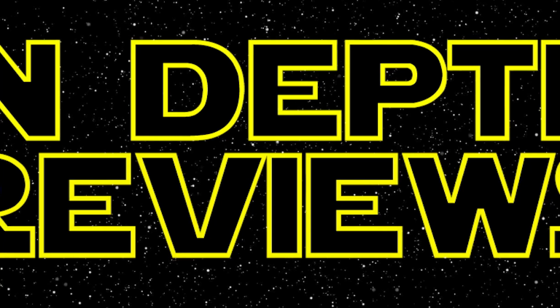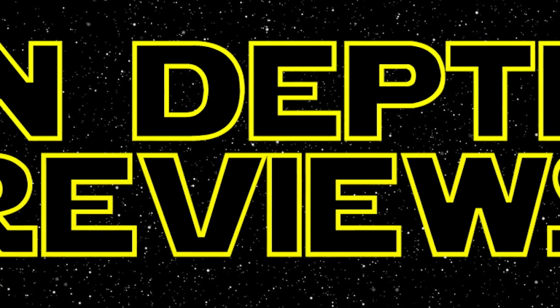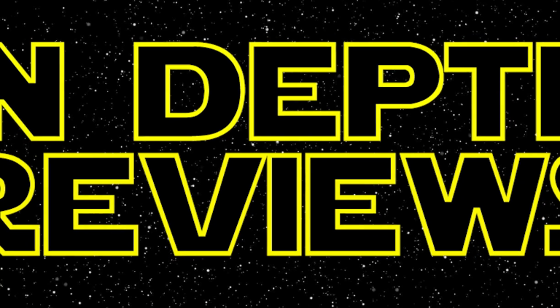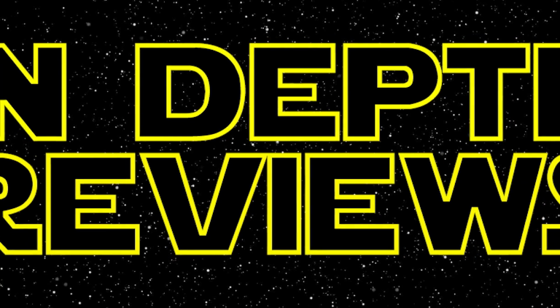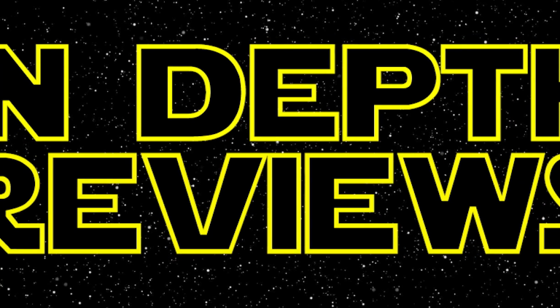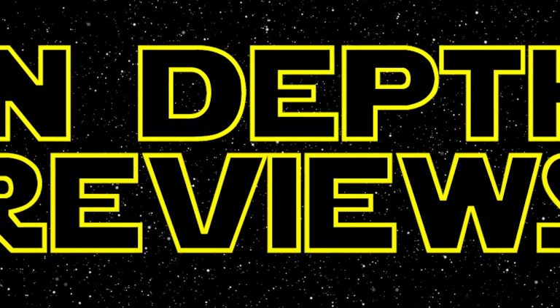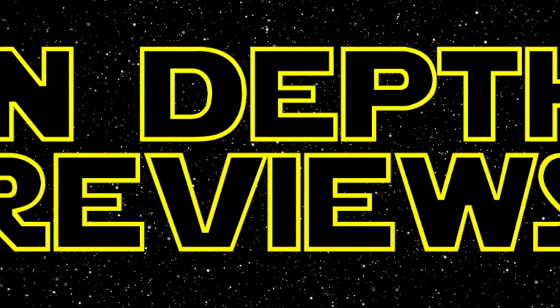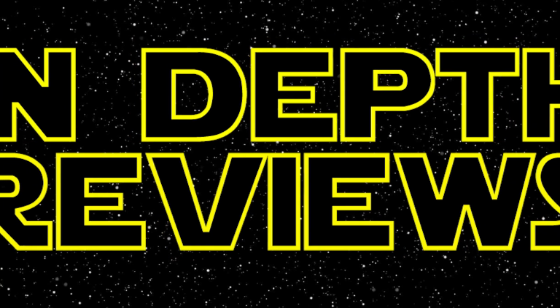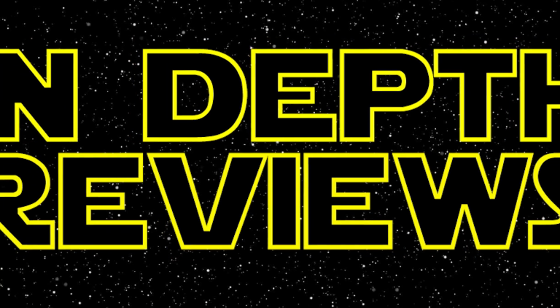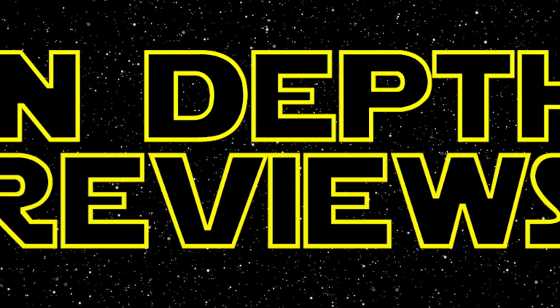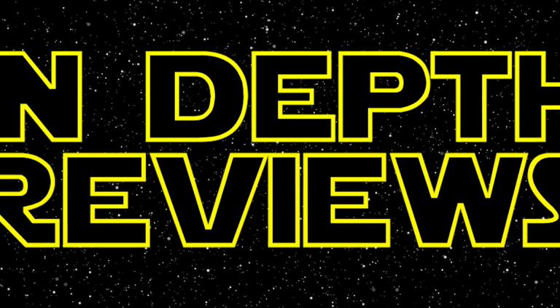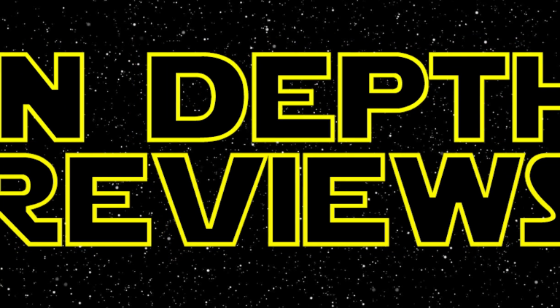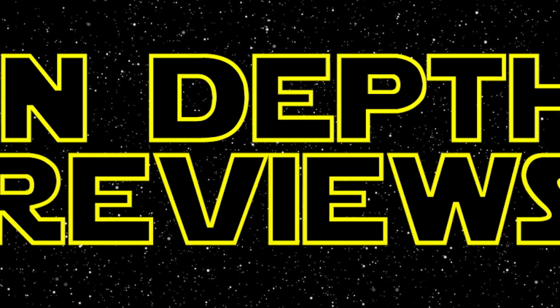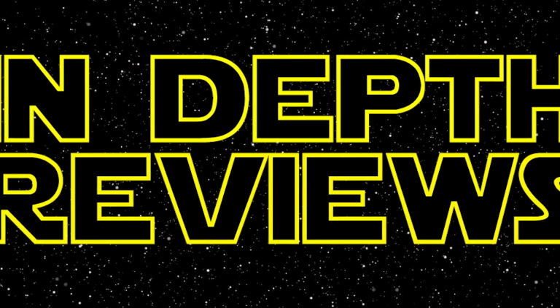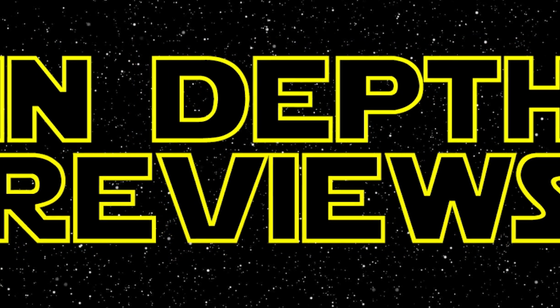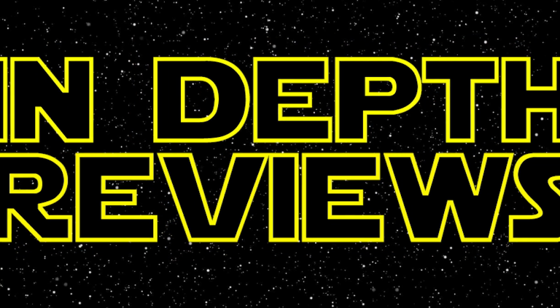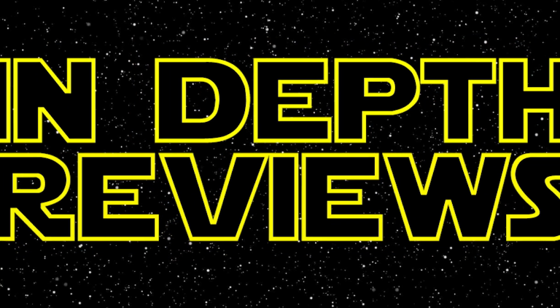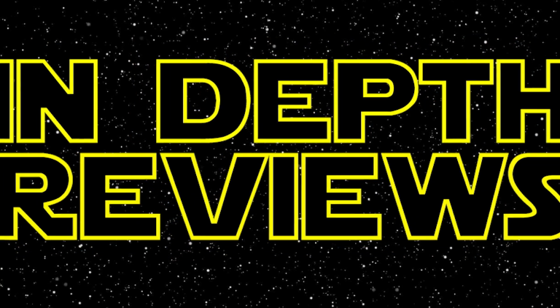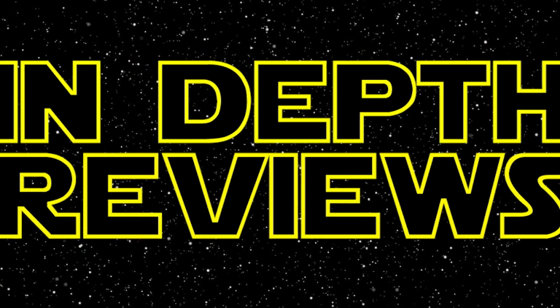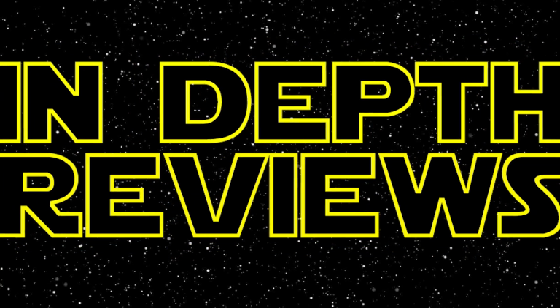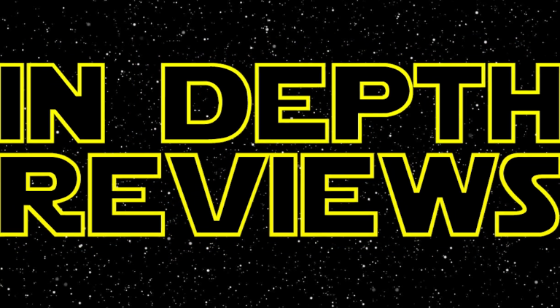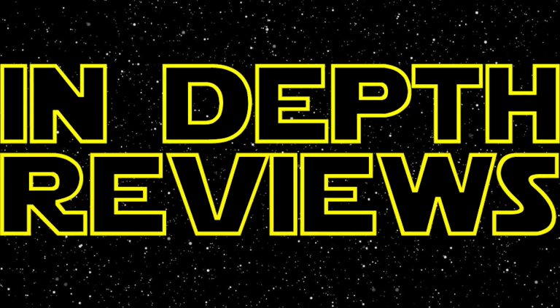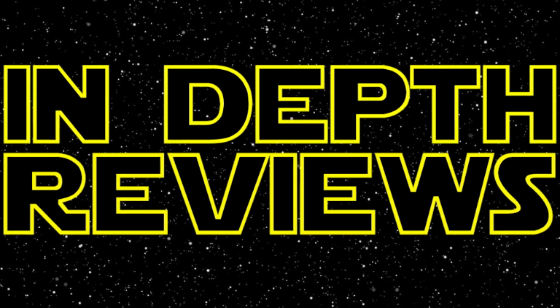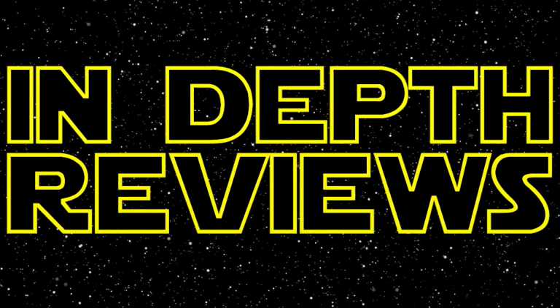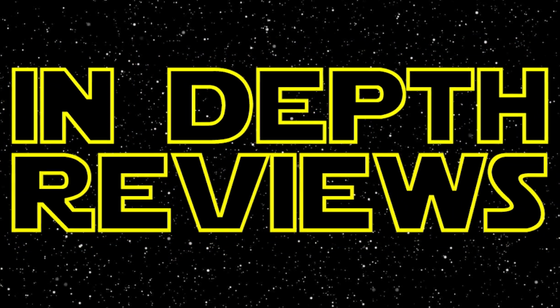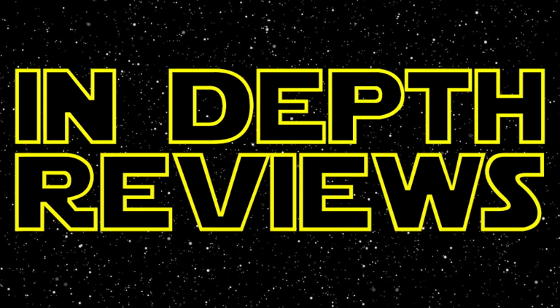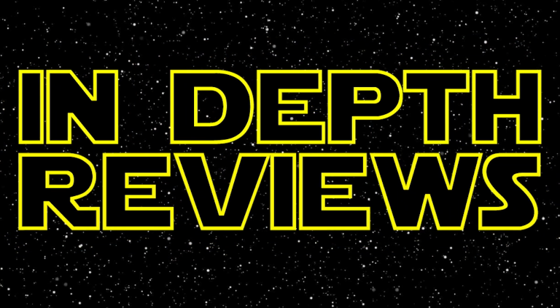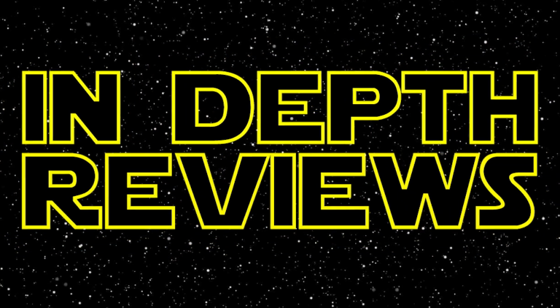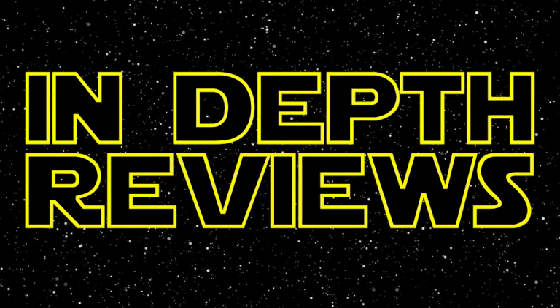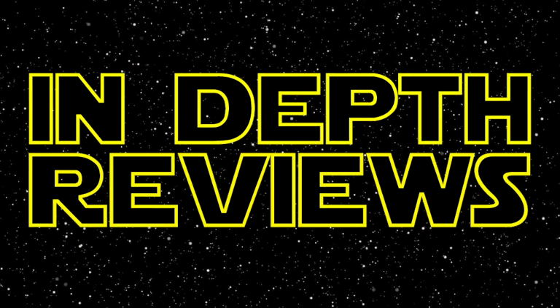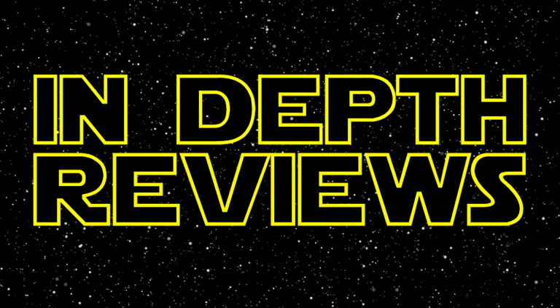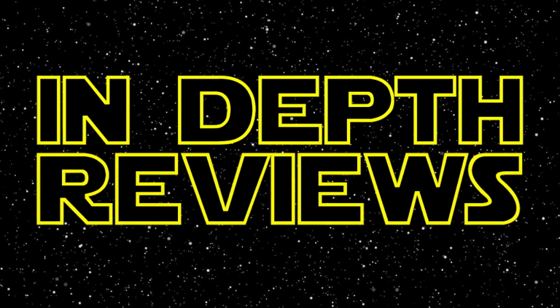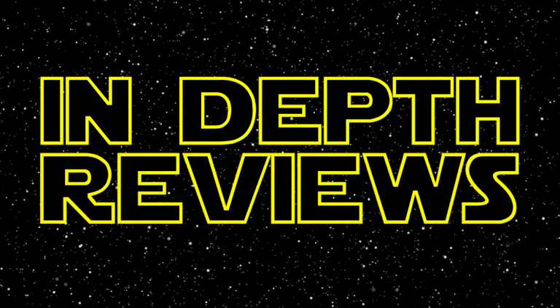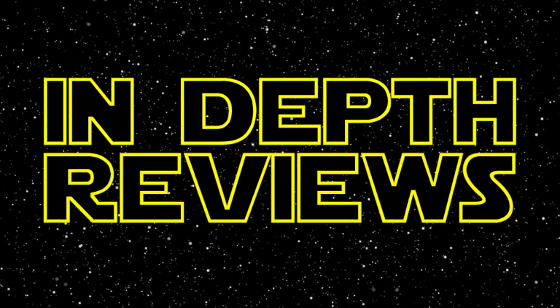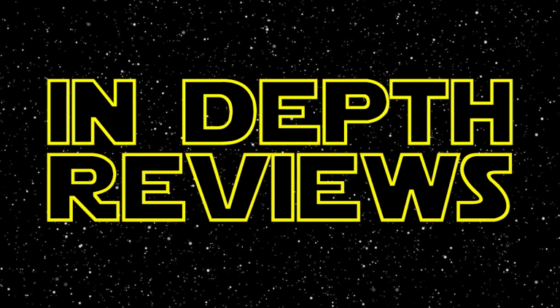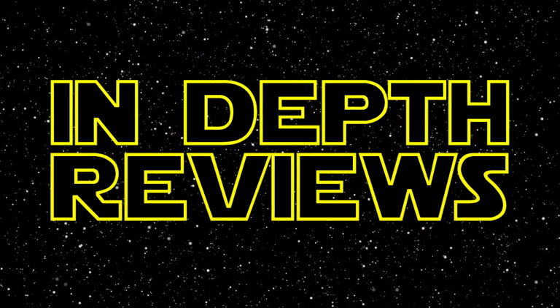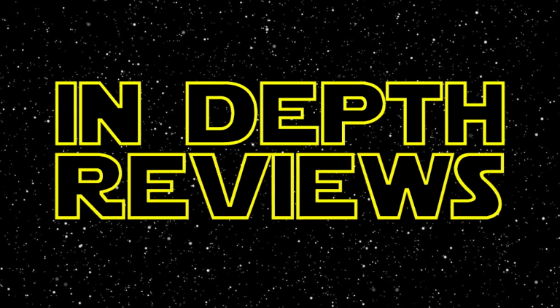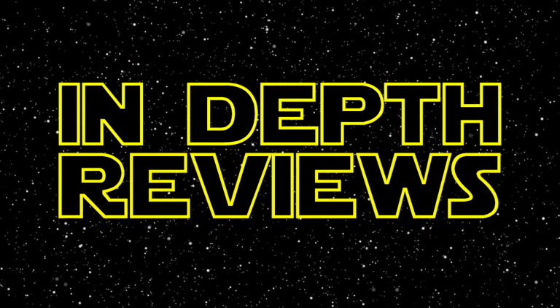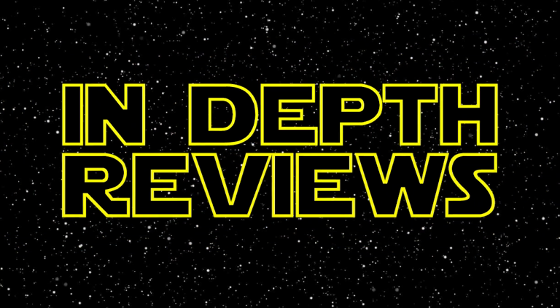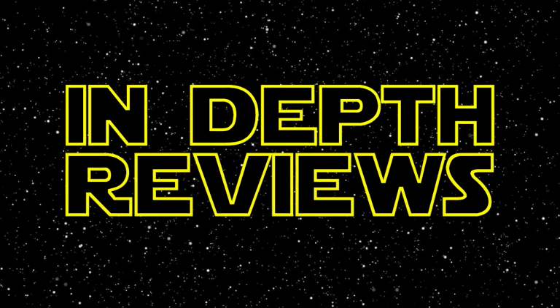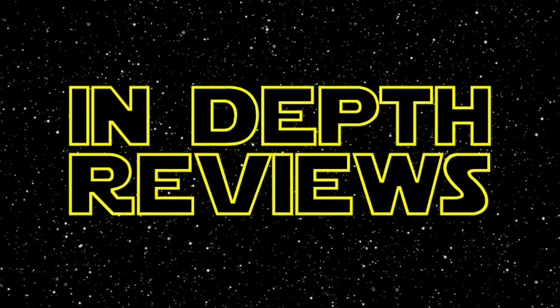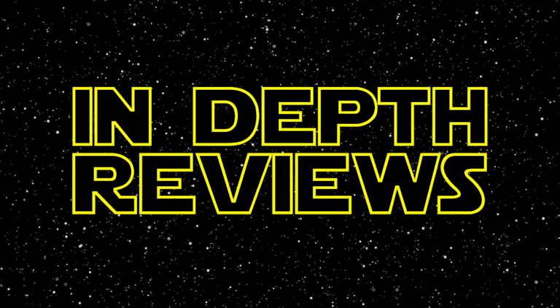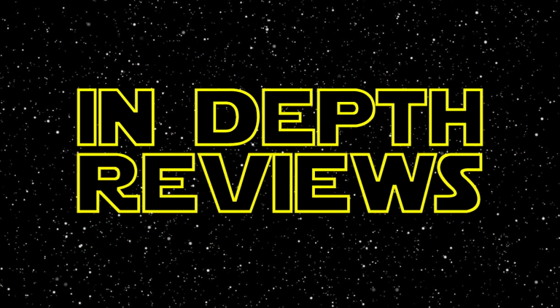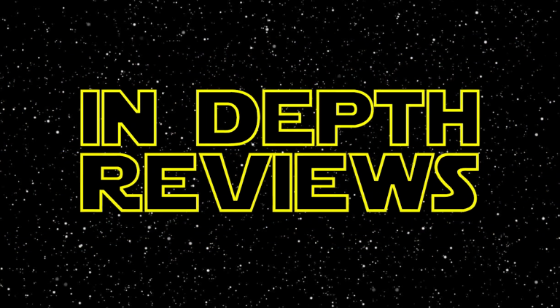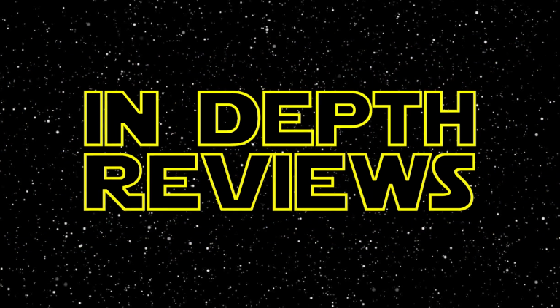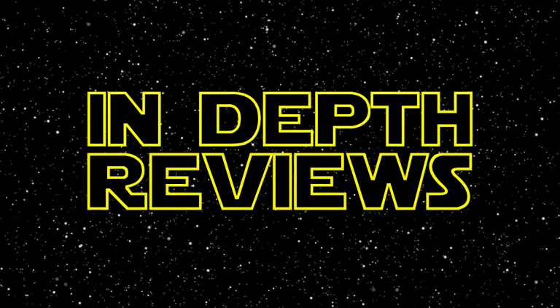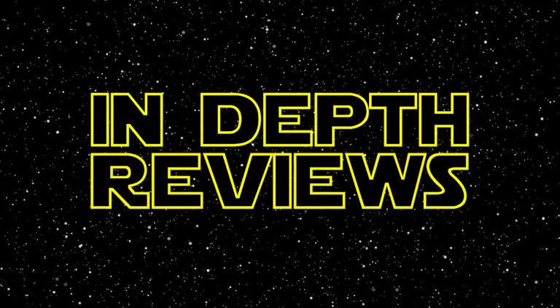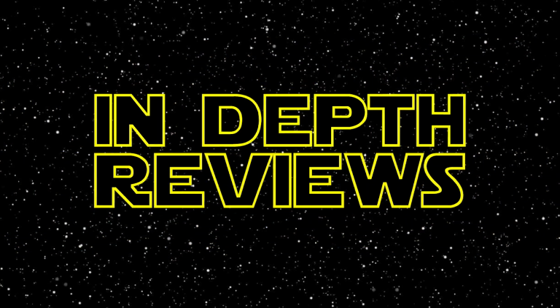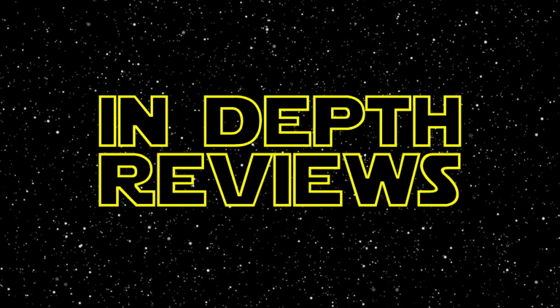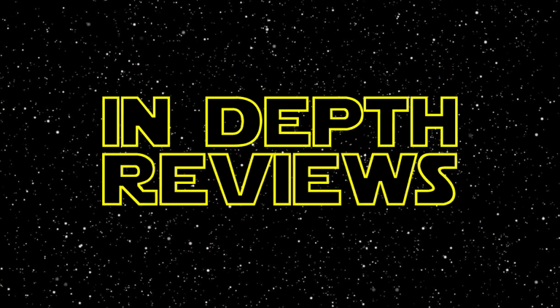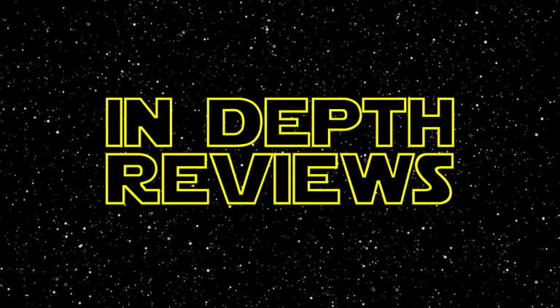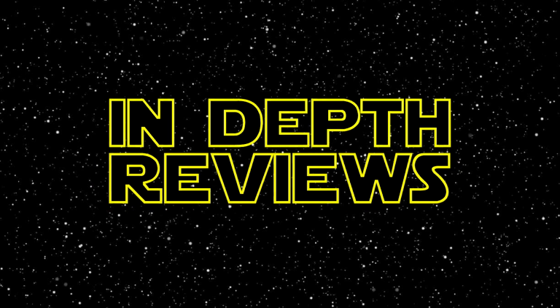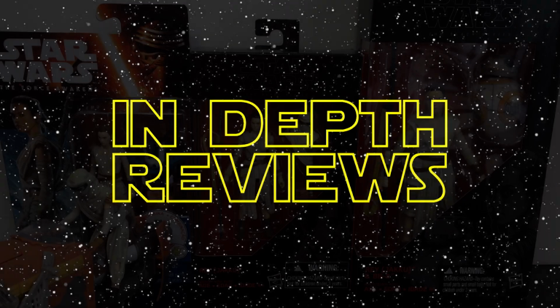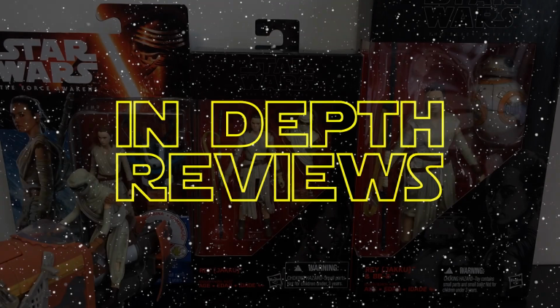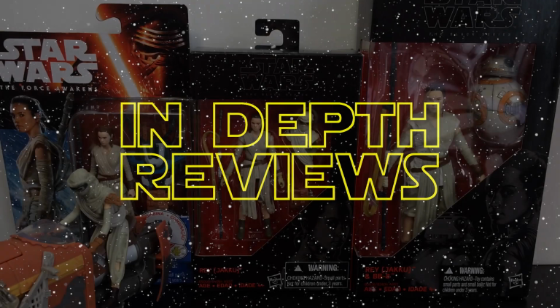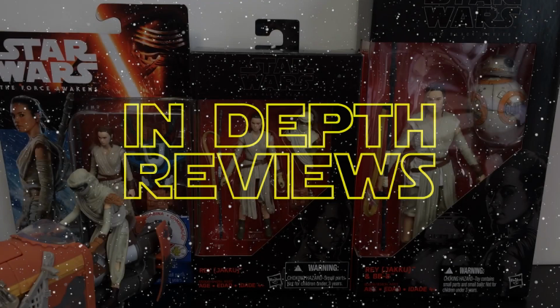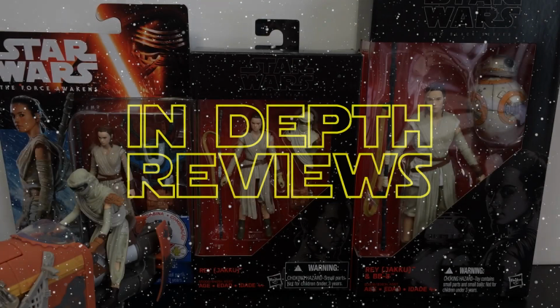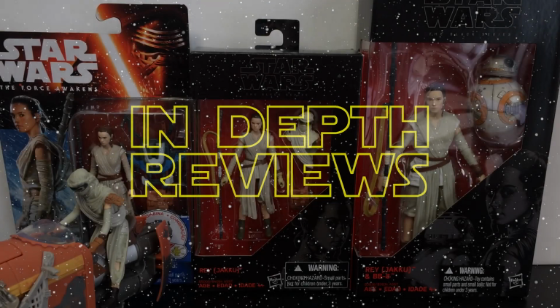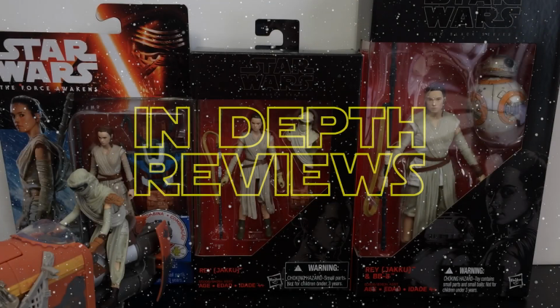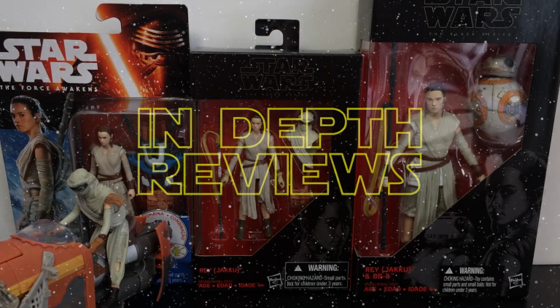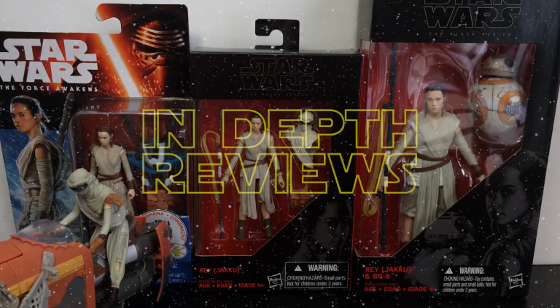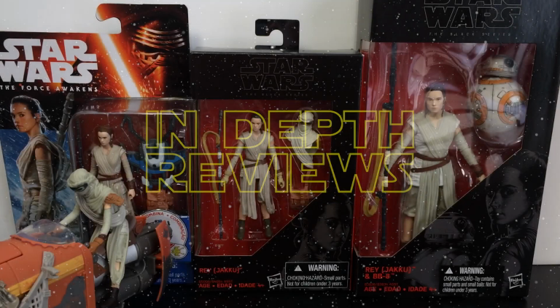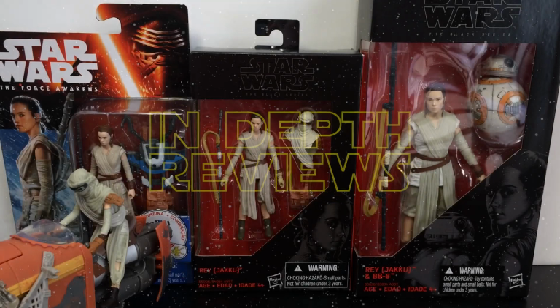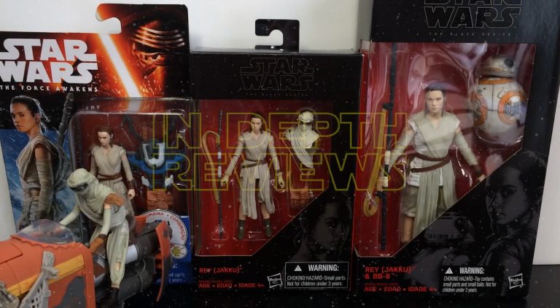Ladies and gentlemen, today's in-depth review is of the Star Wars Black Series 3¾ inch Rey Jakku outfit figure.